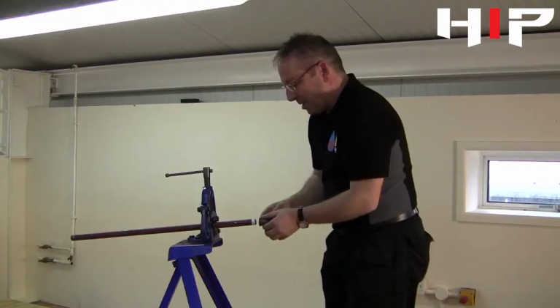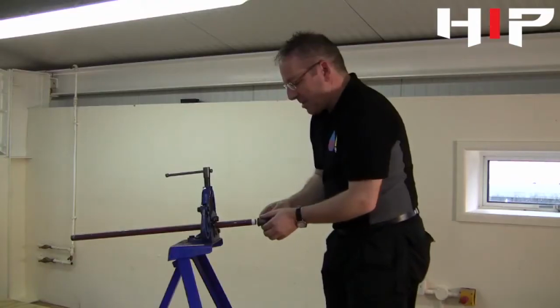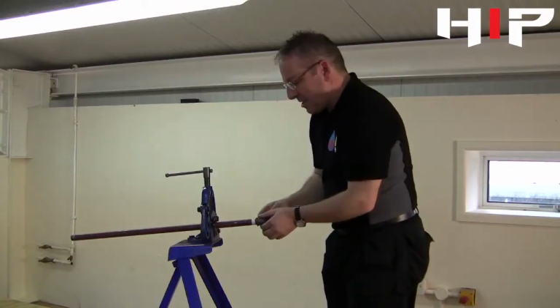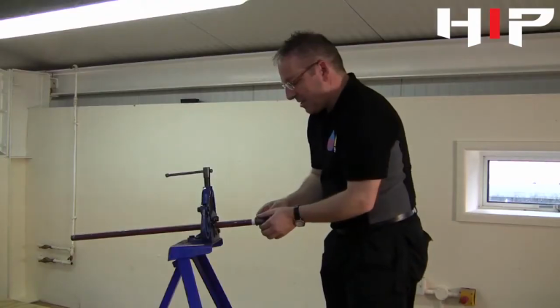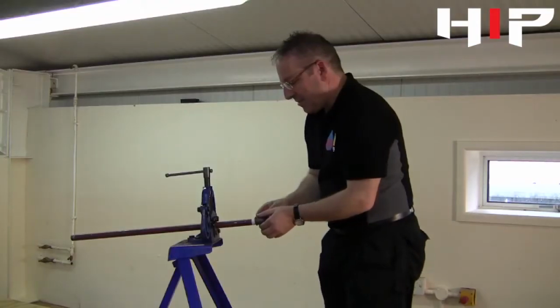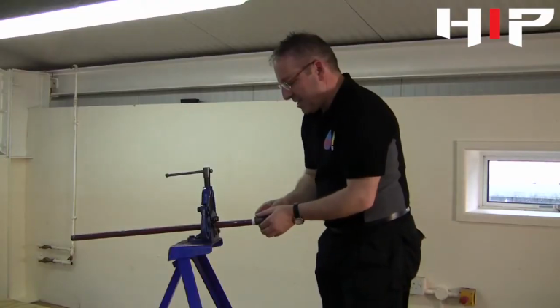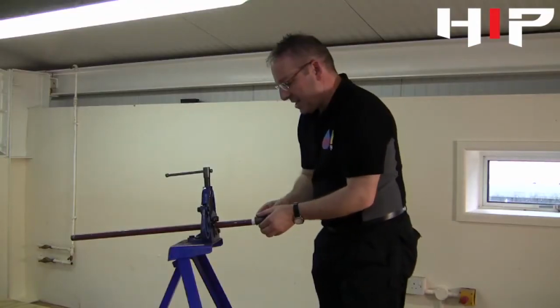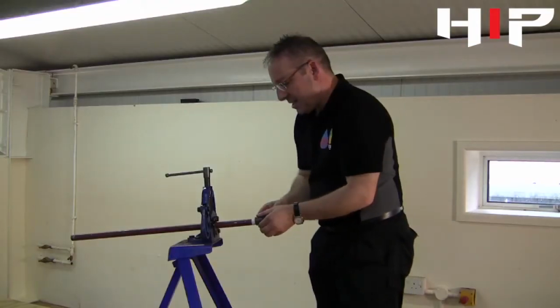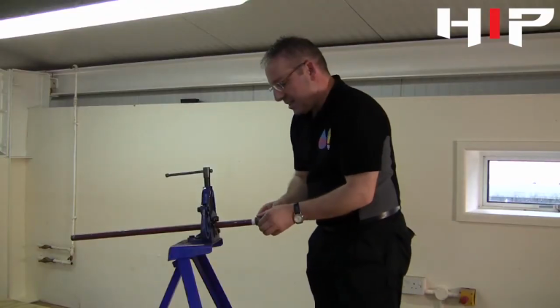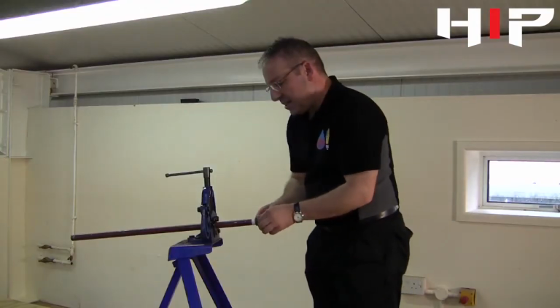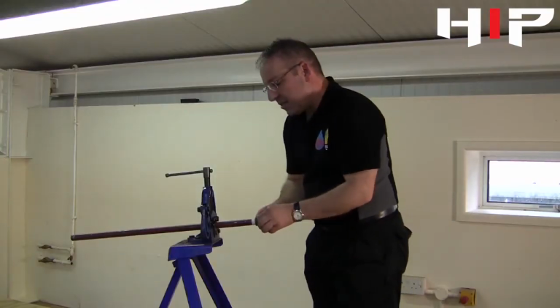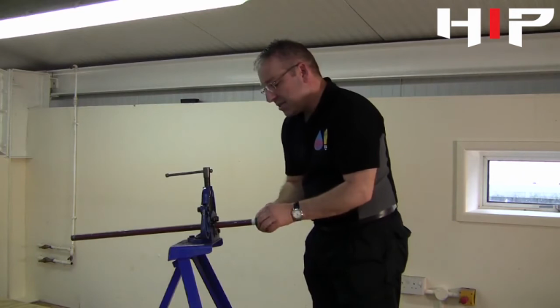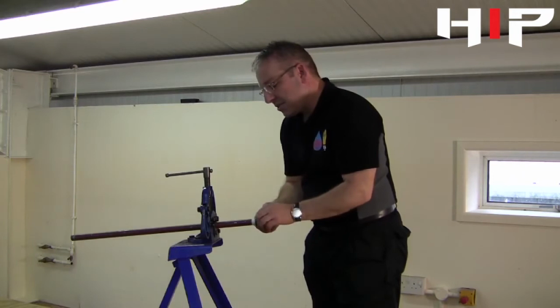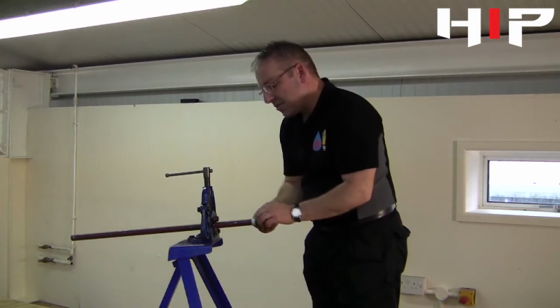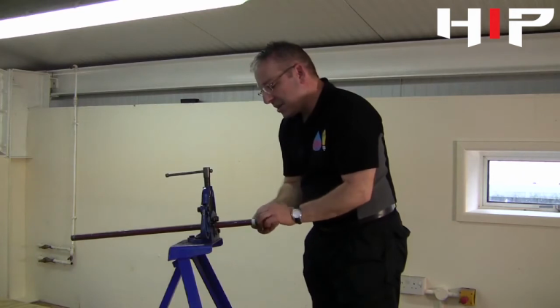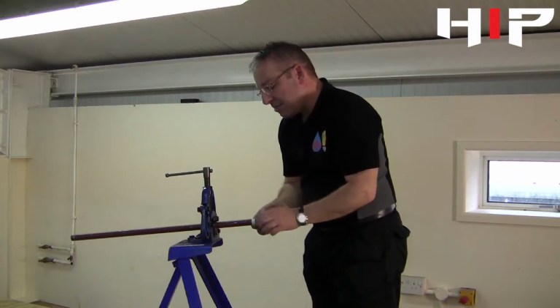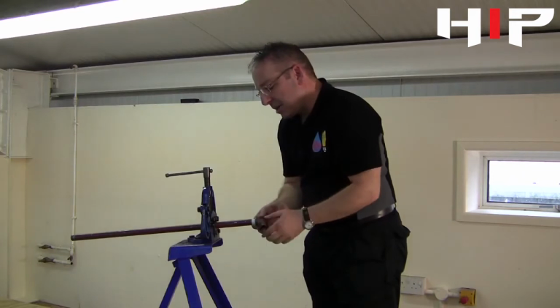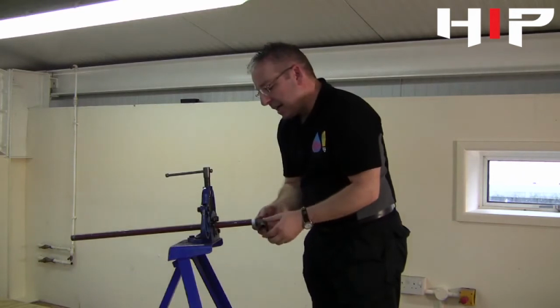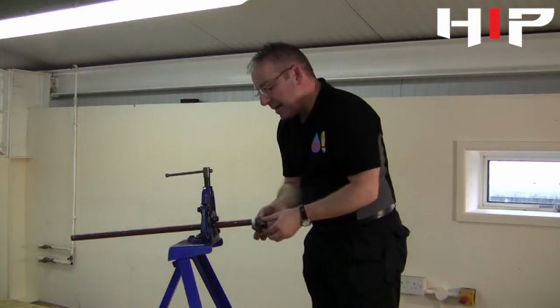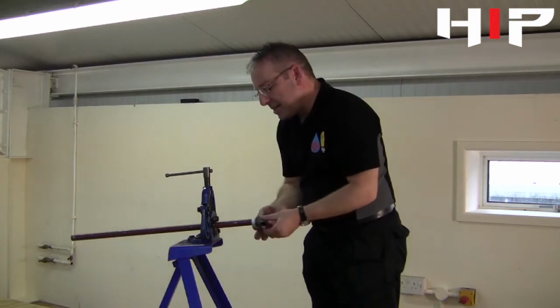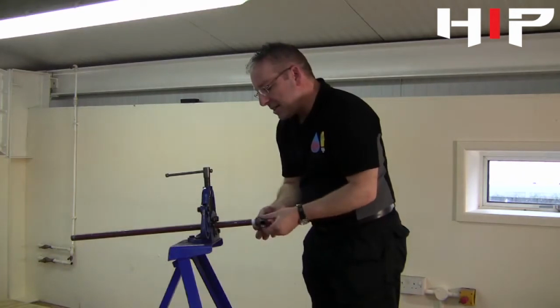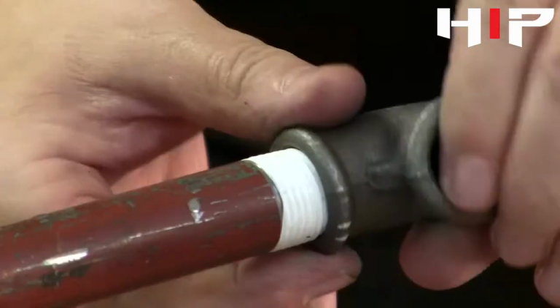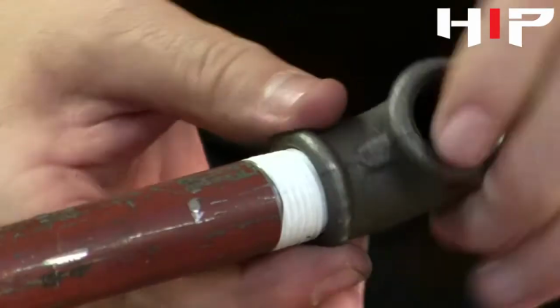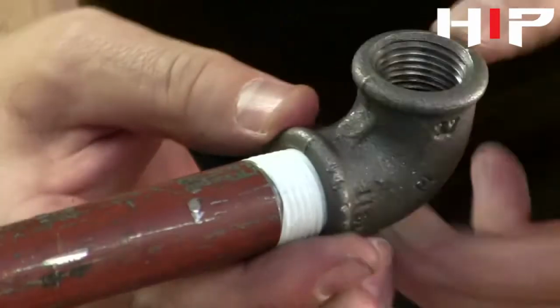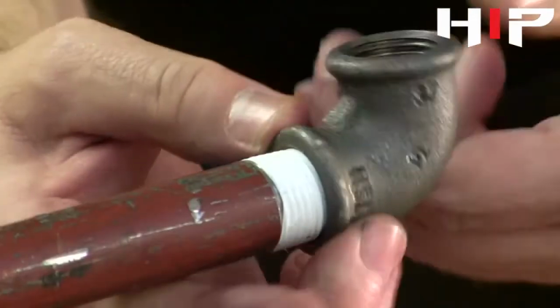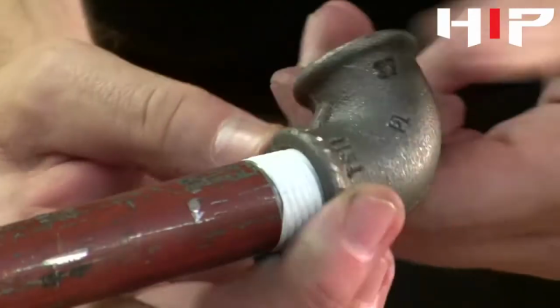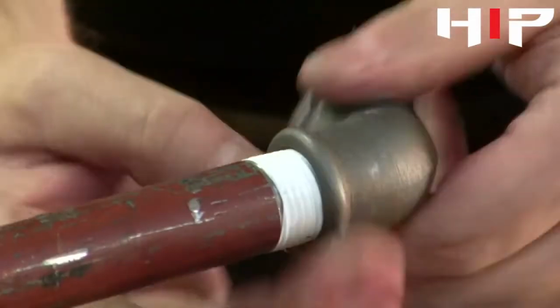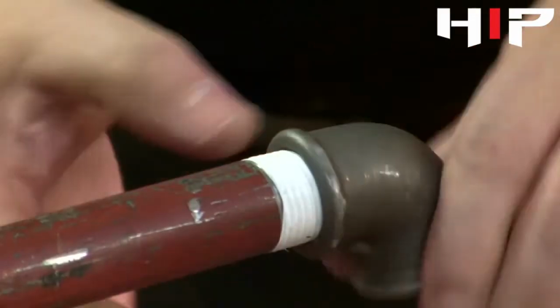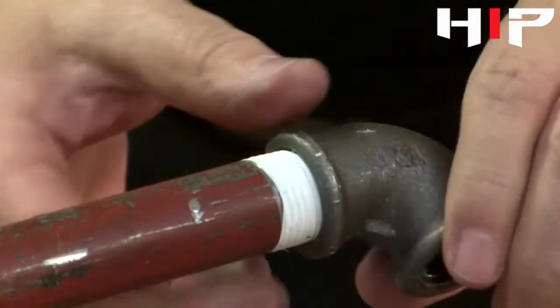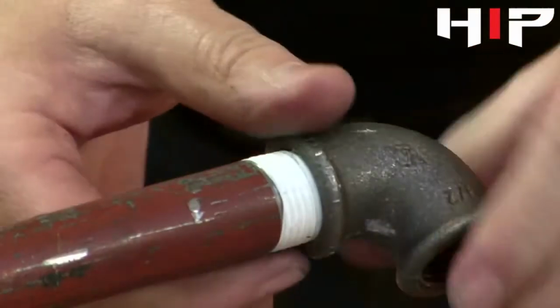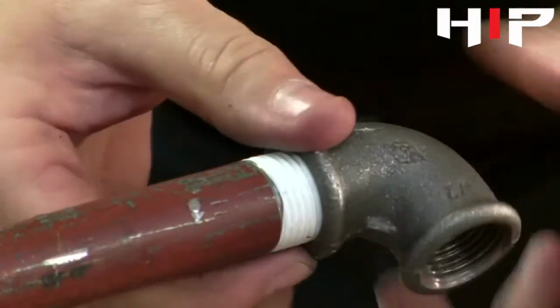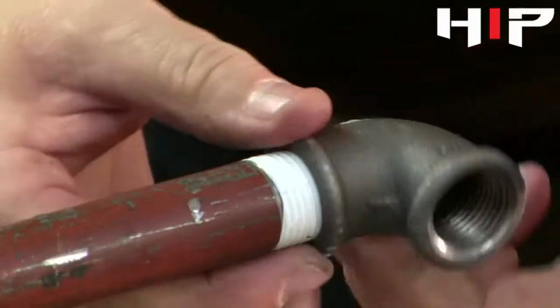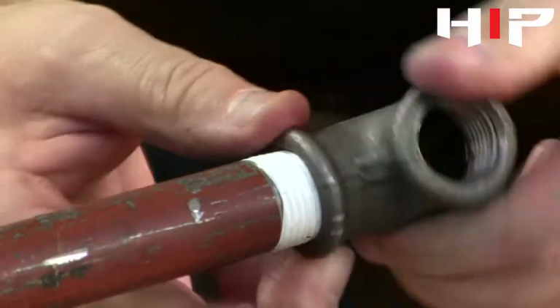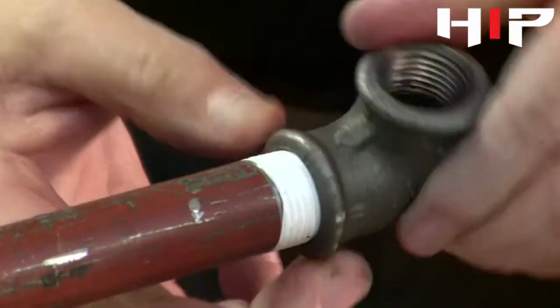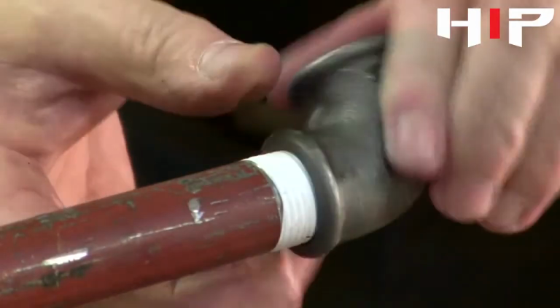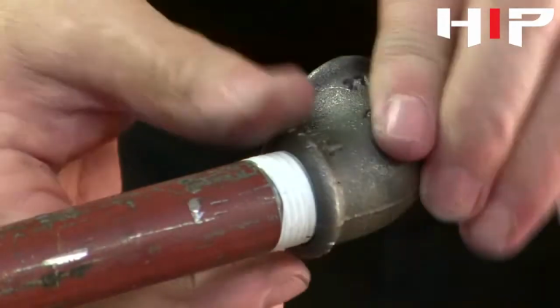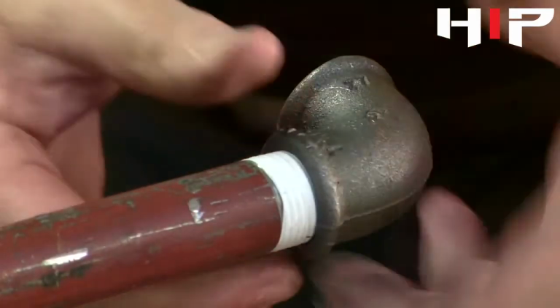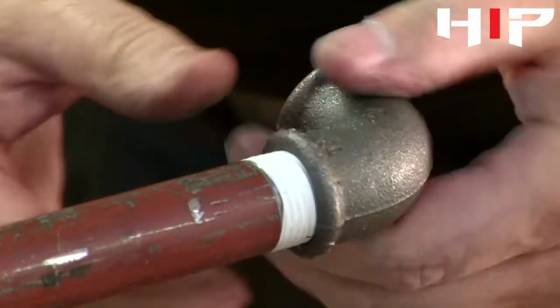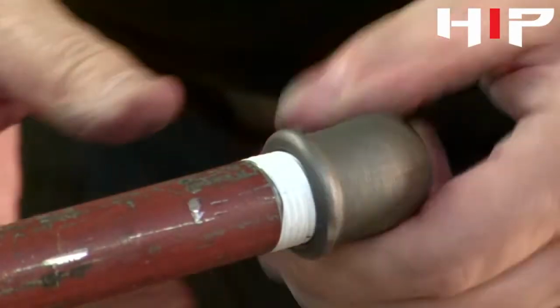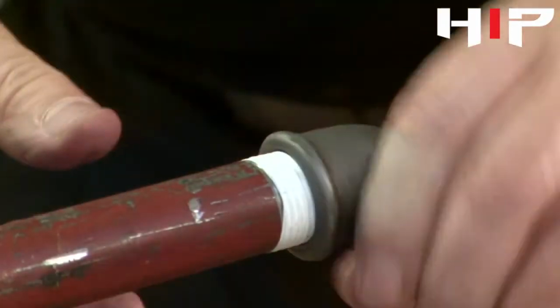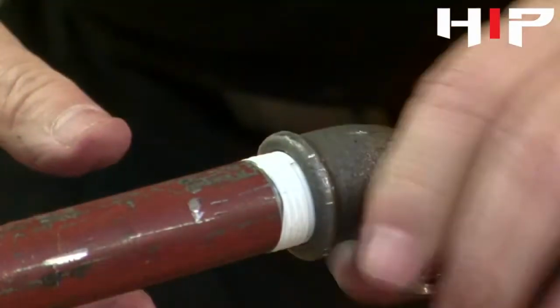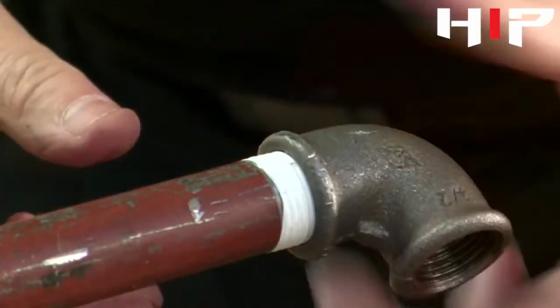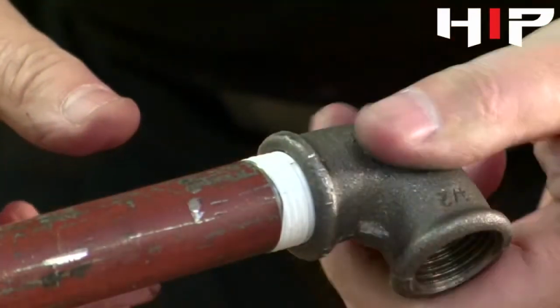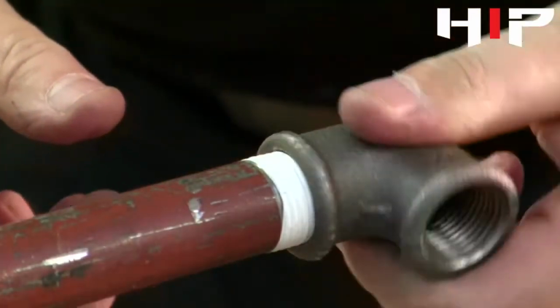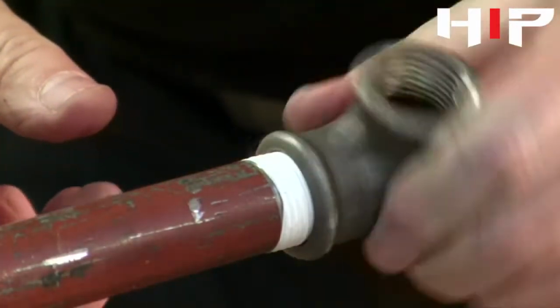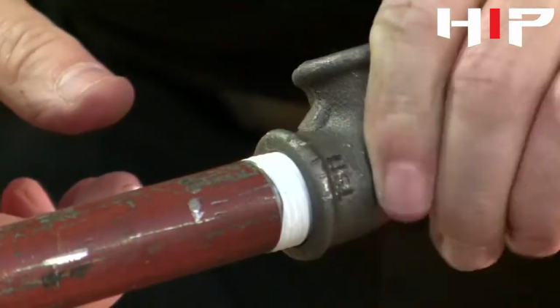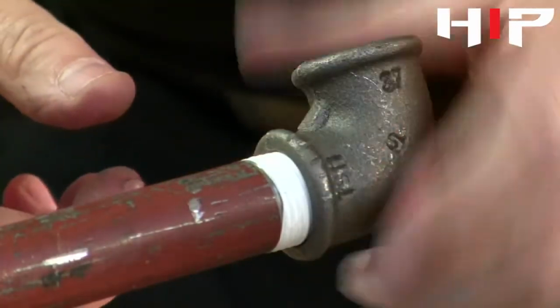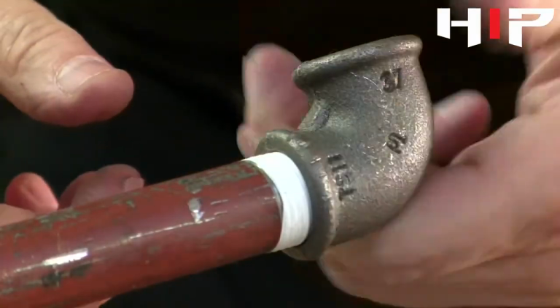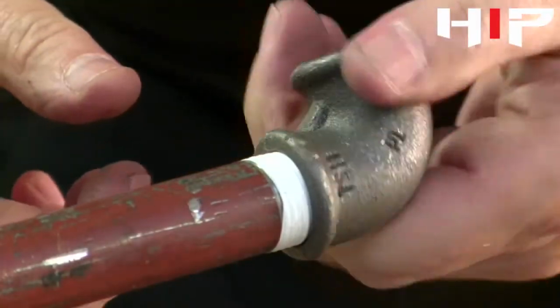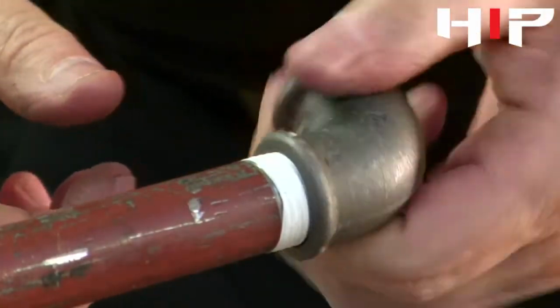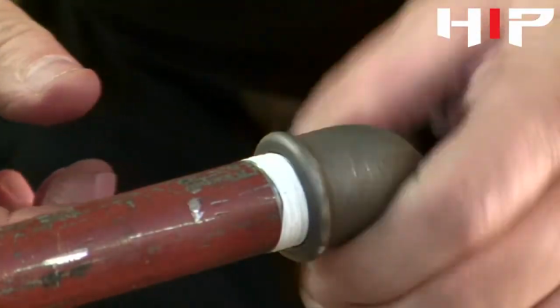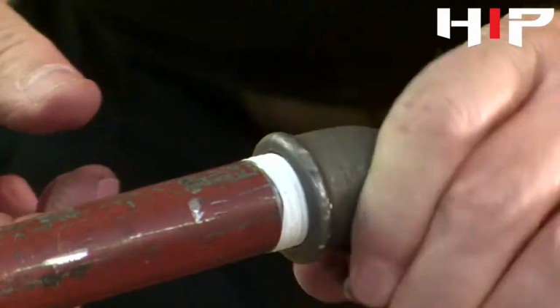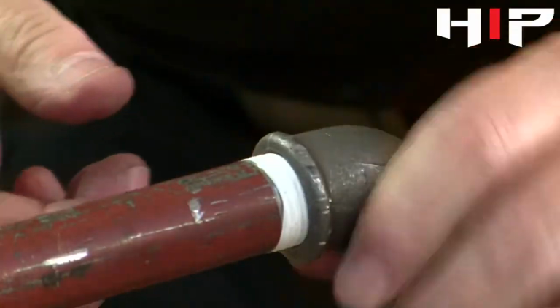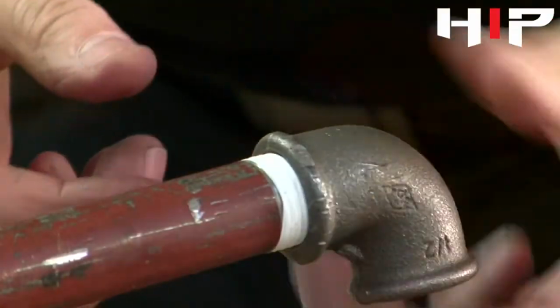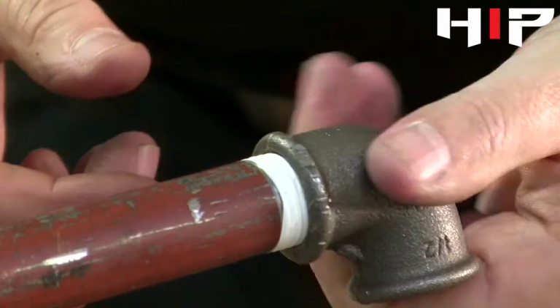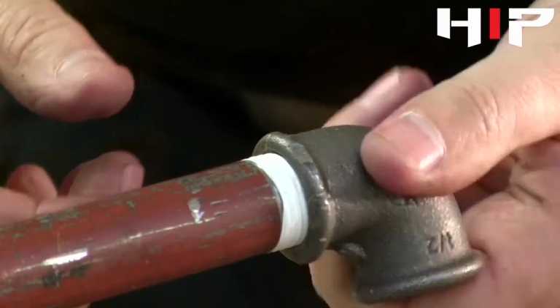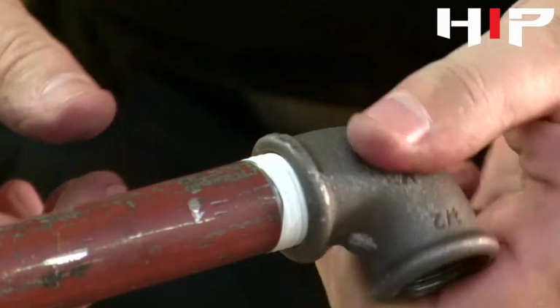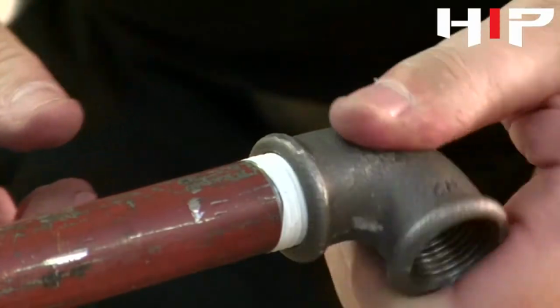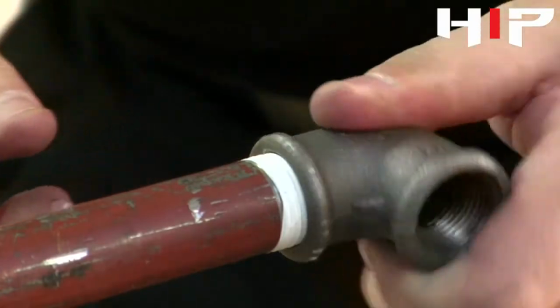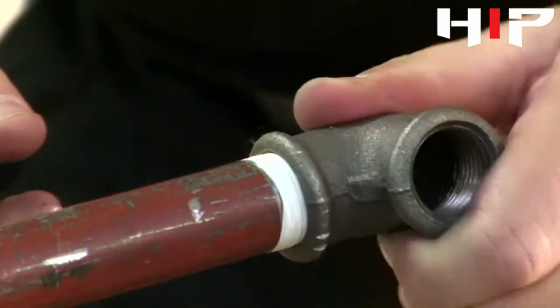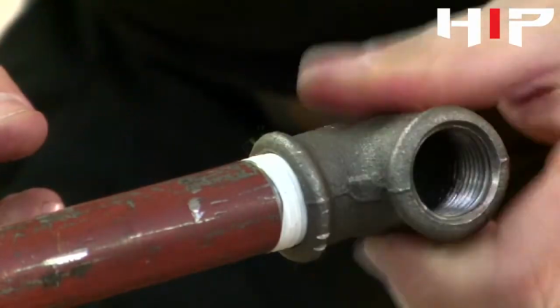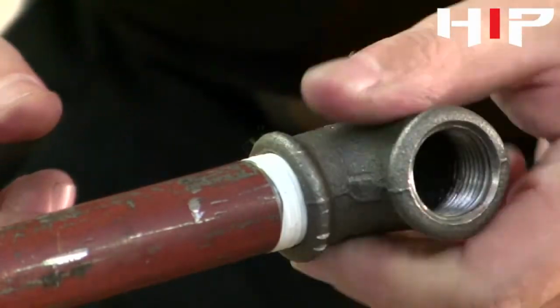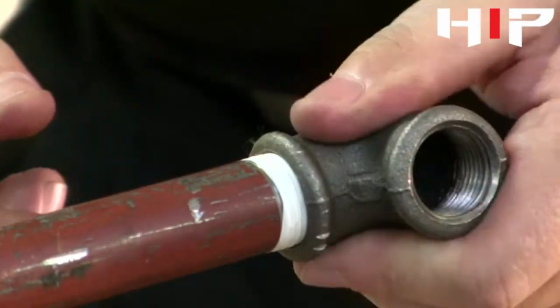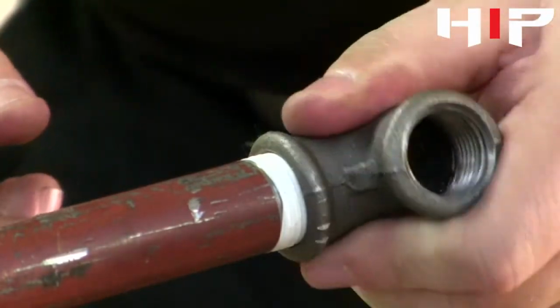We always start the fitting onto the thread by hand. The last thing we want to do is cross thread it, so you do it as far as you can by hand.